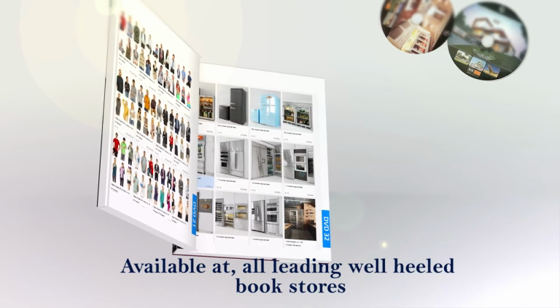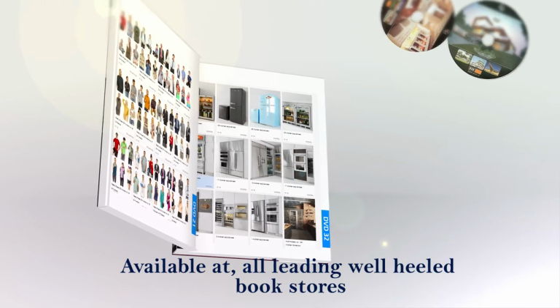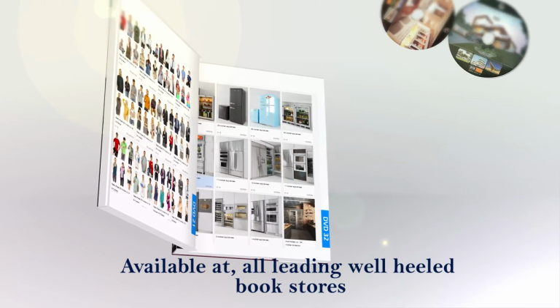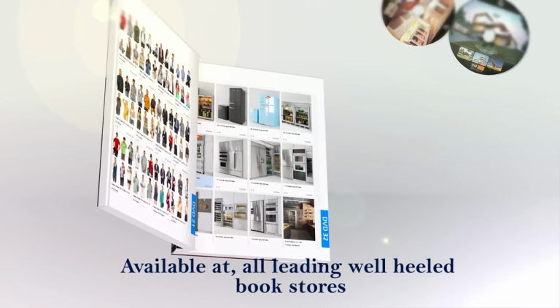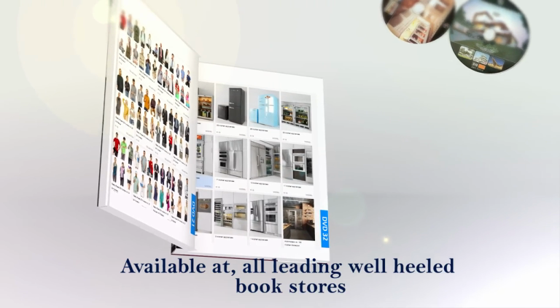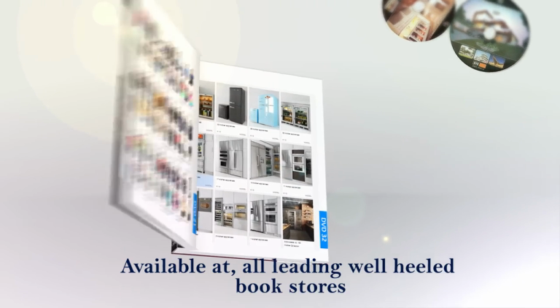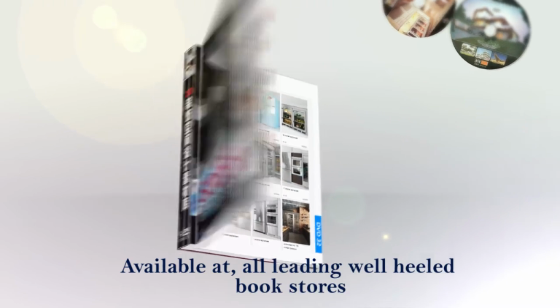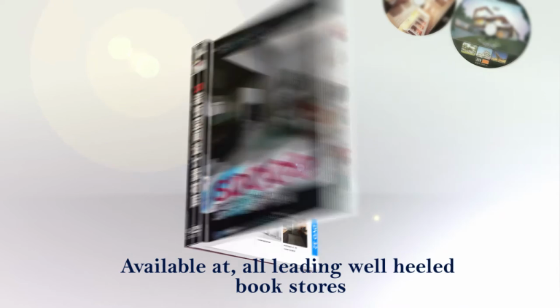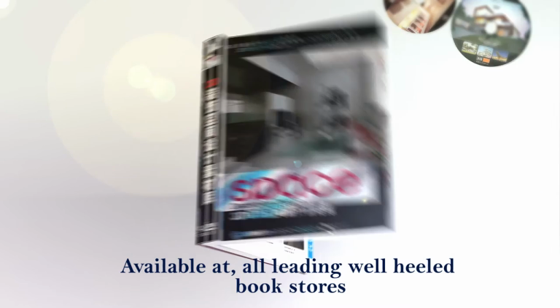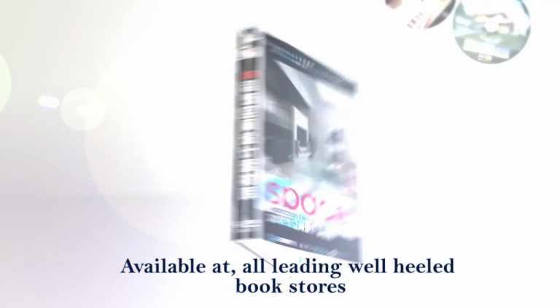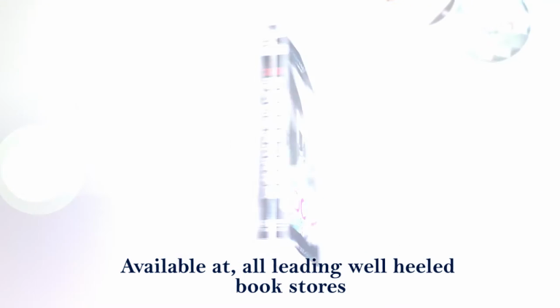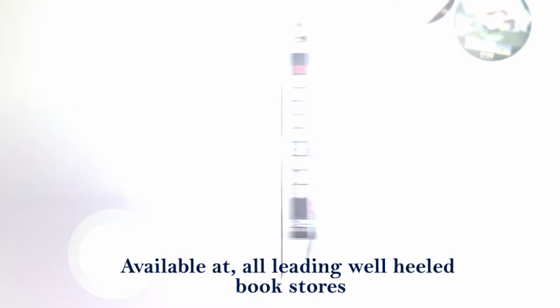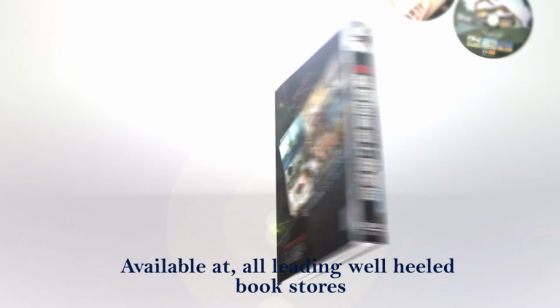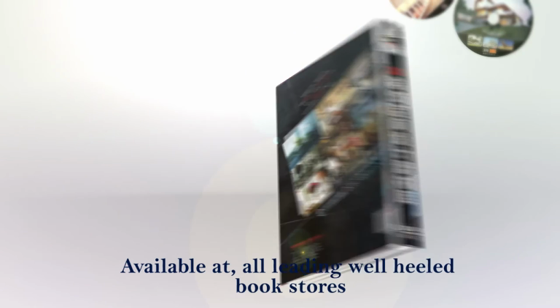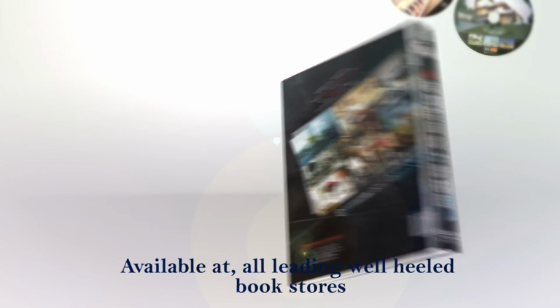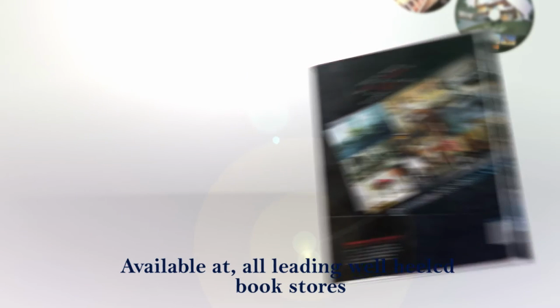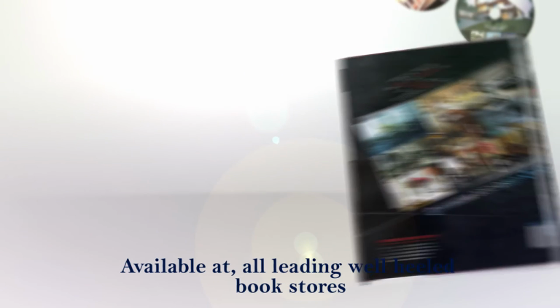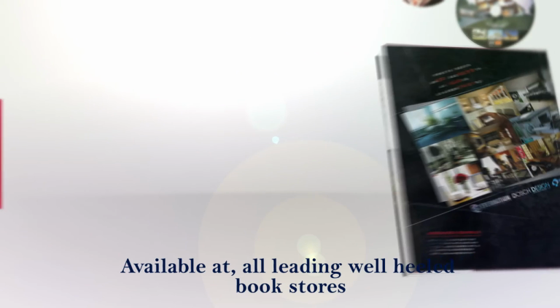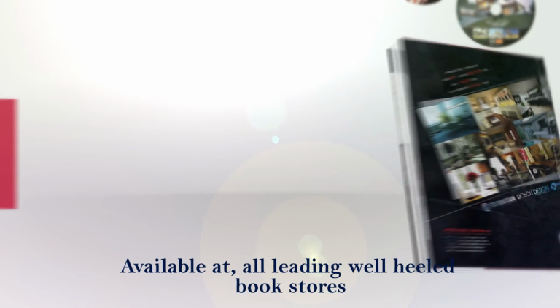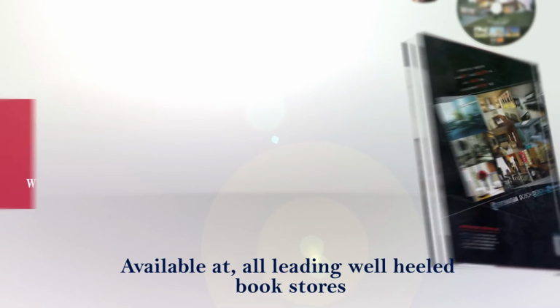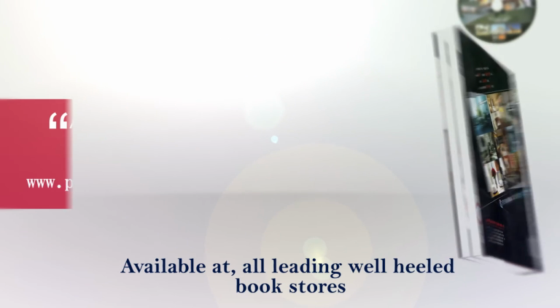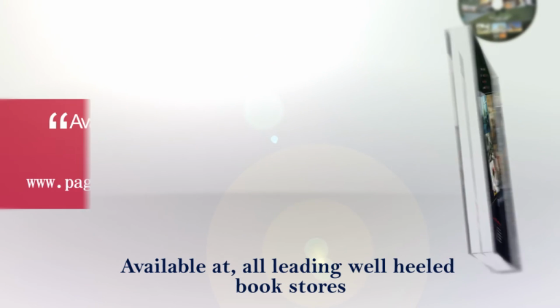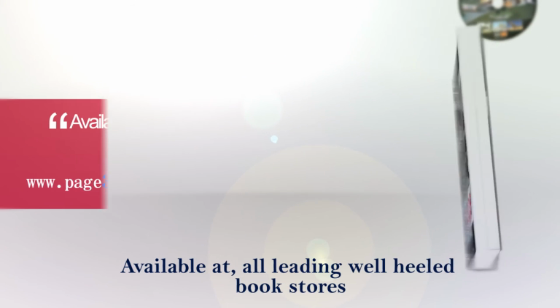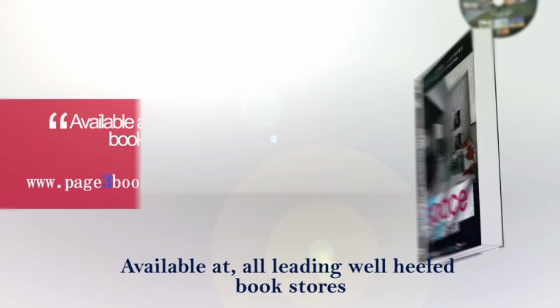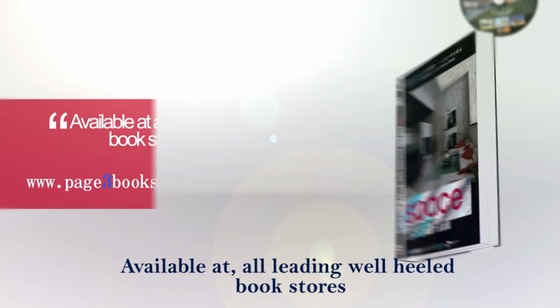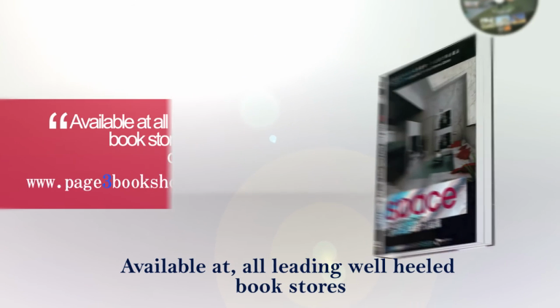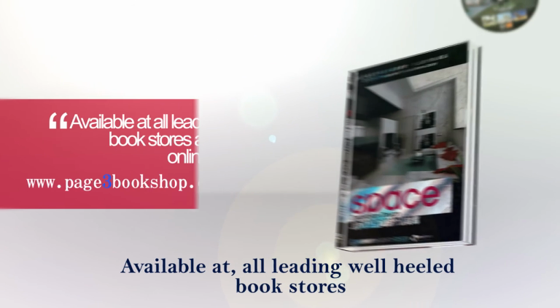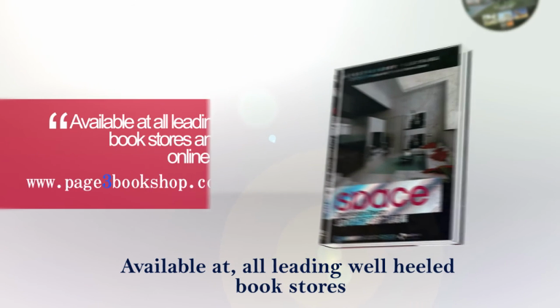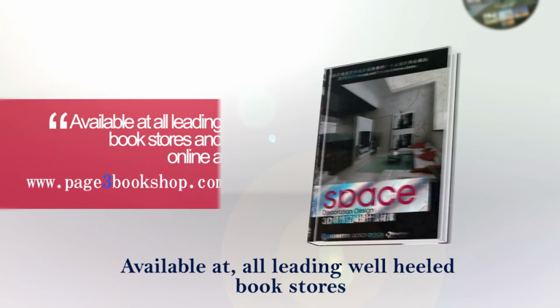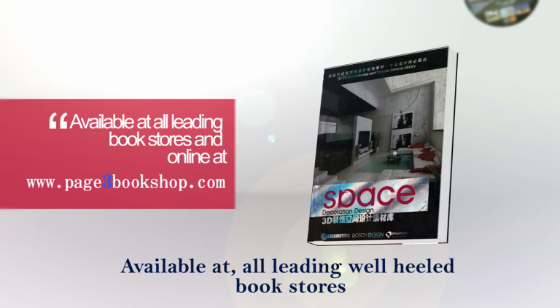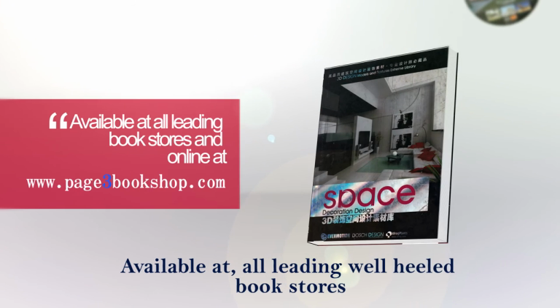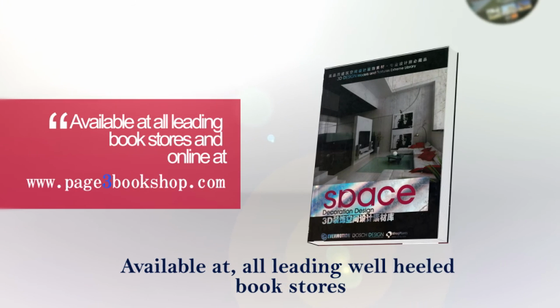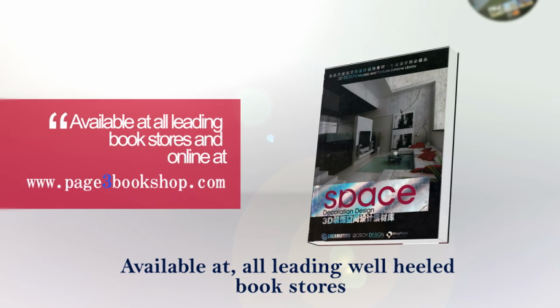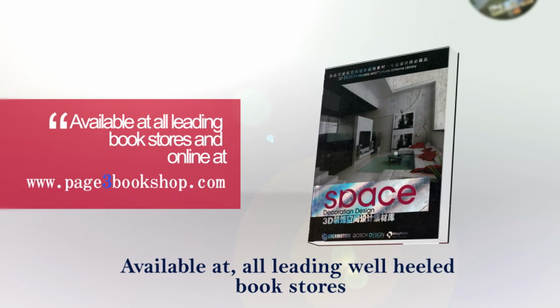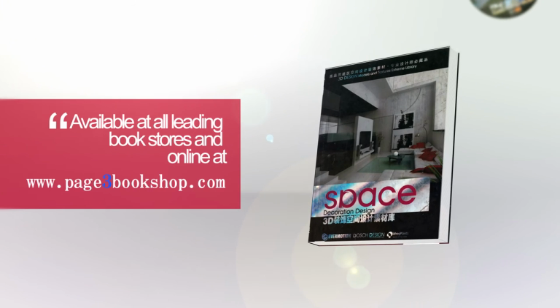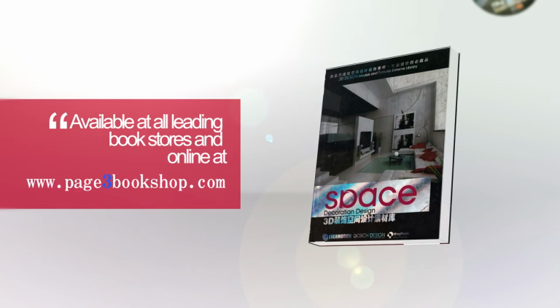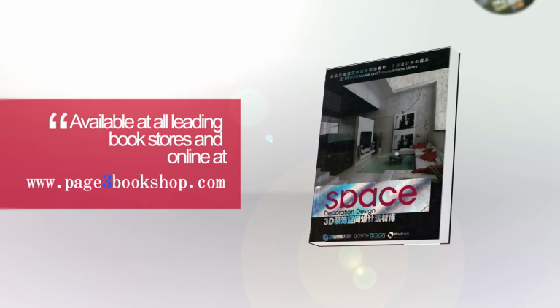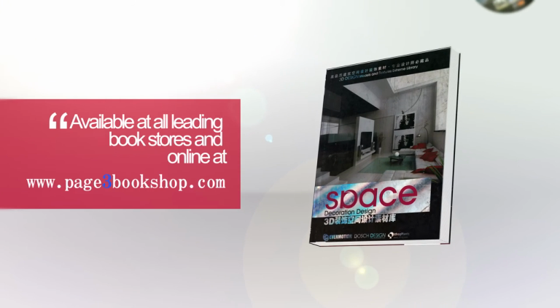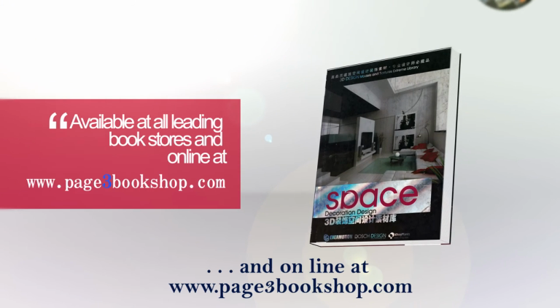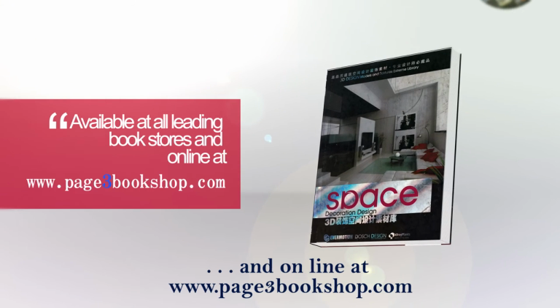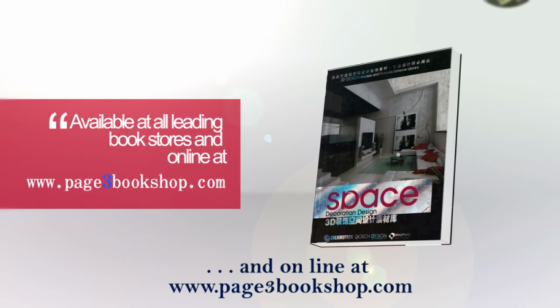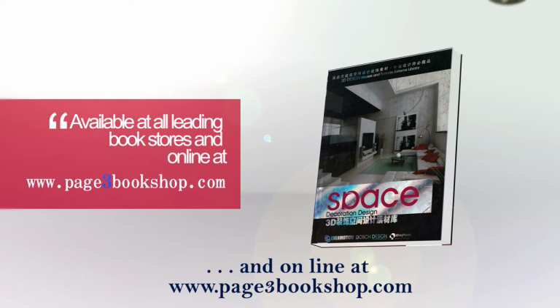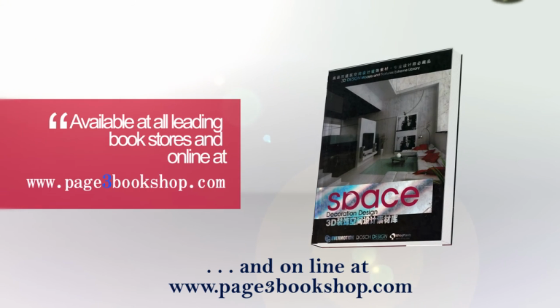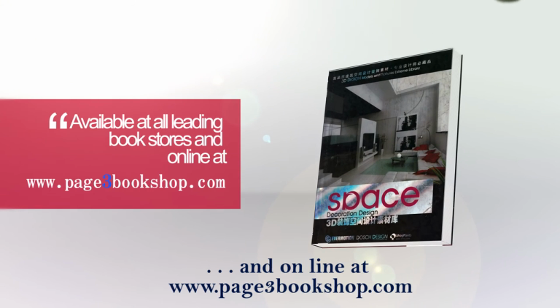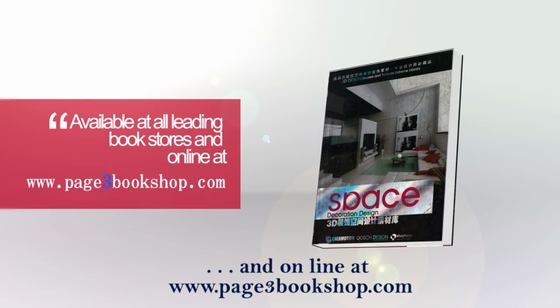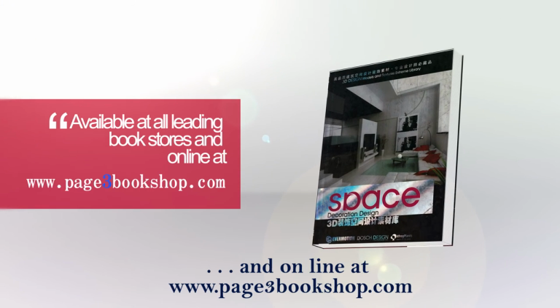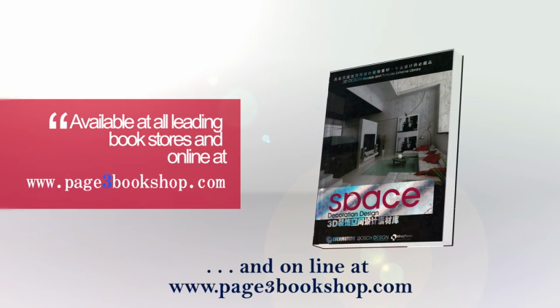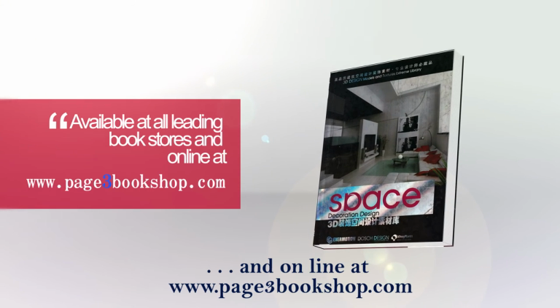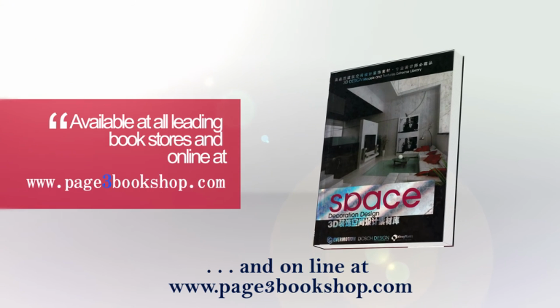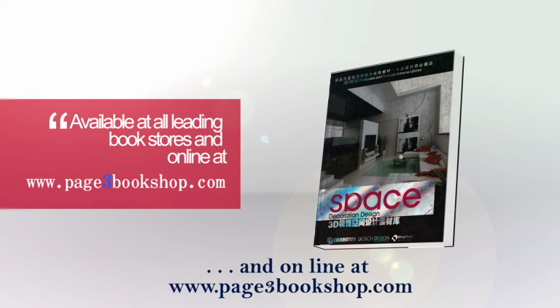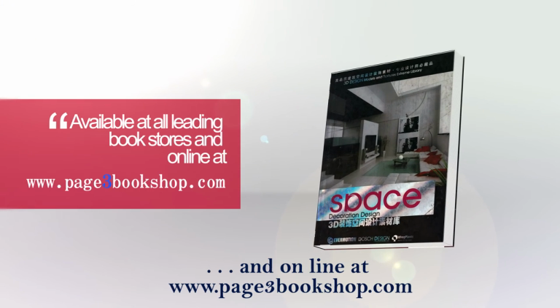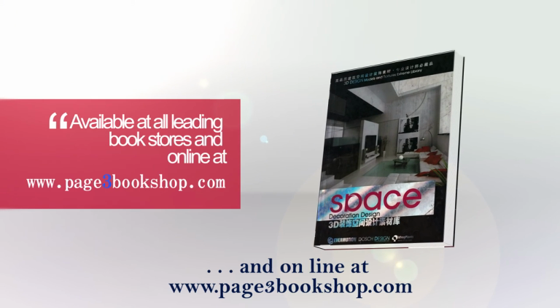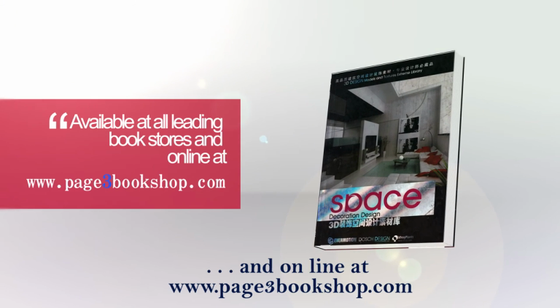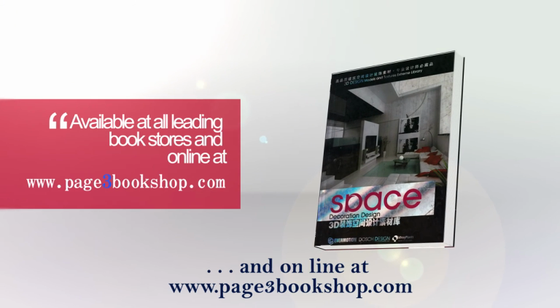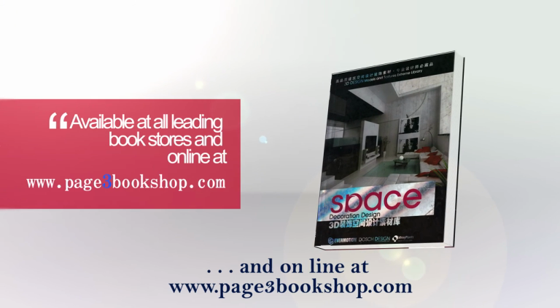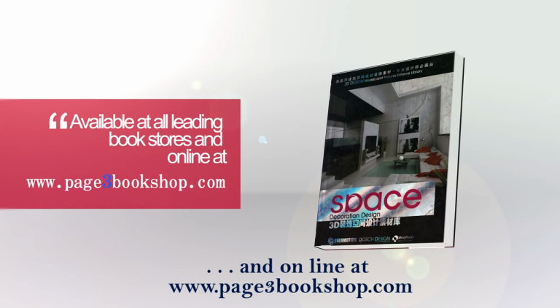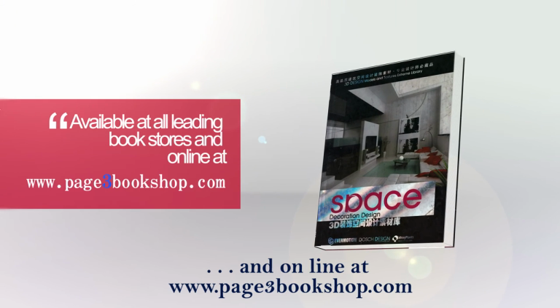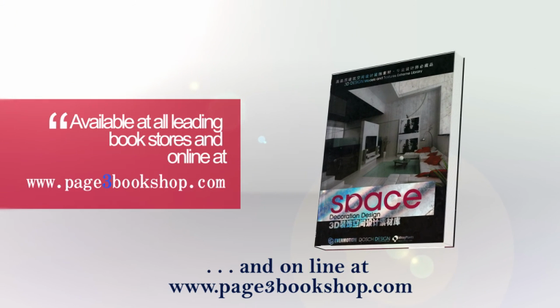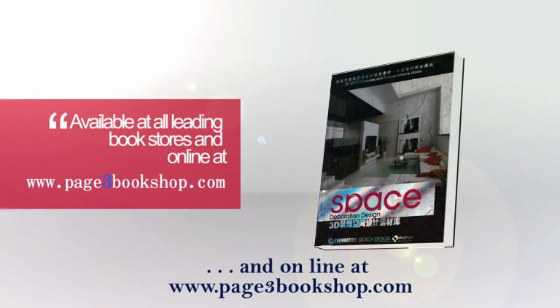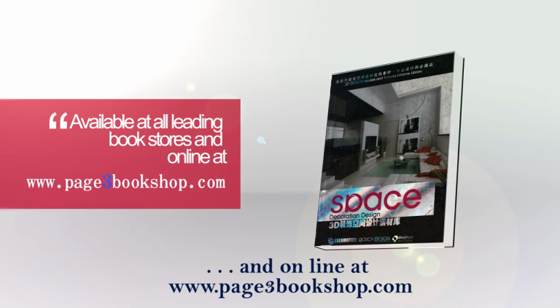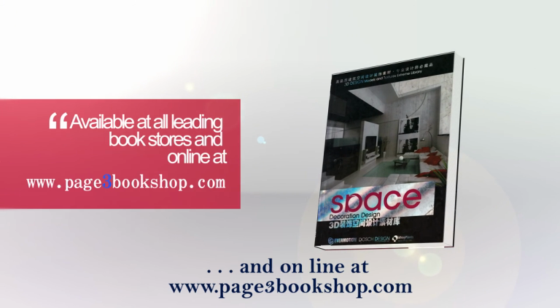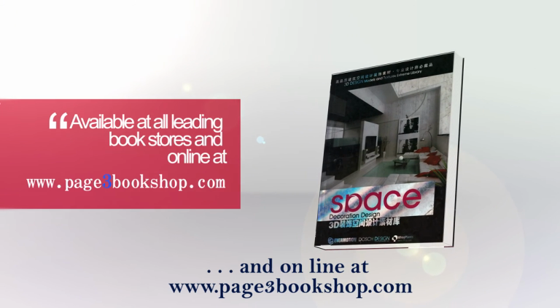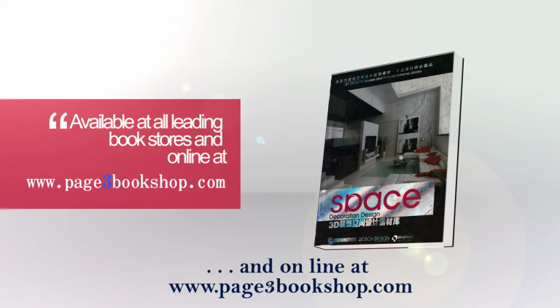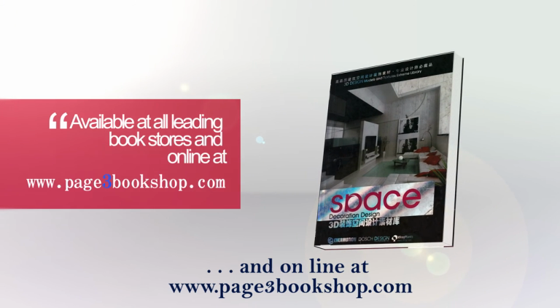Available at all leading well-heeled bookstores and online at page3bookshop.com.